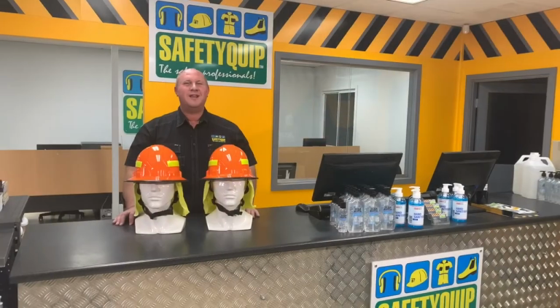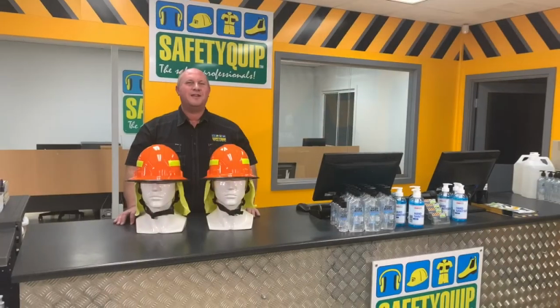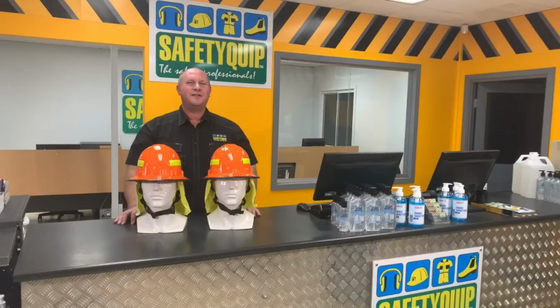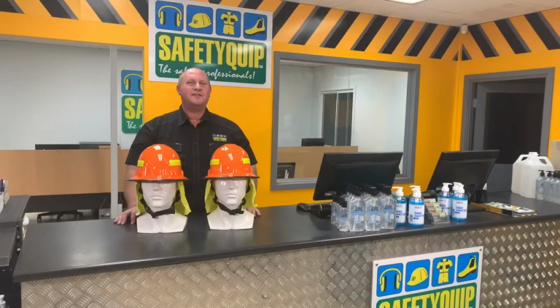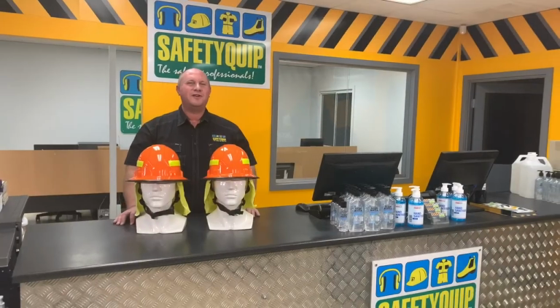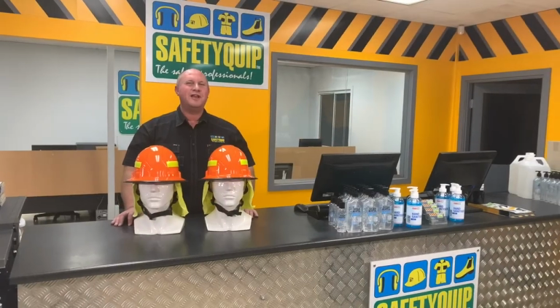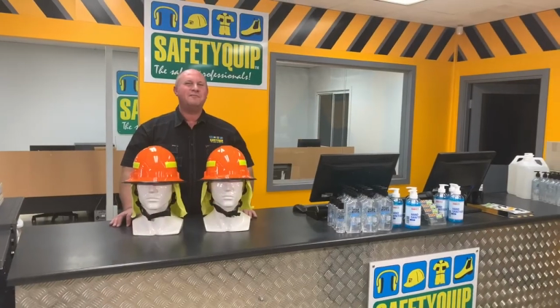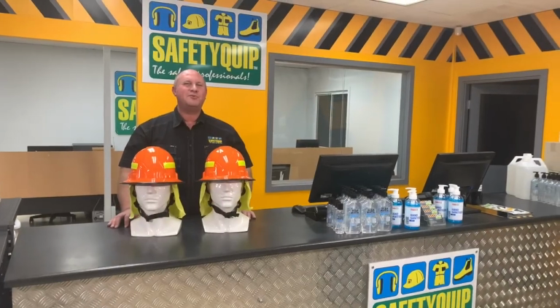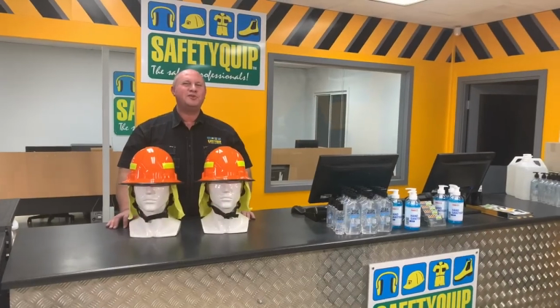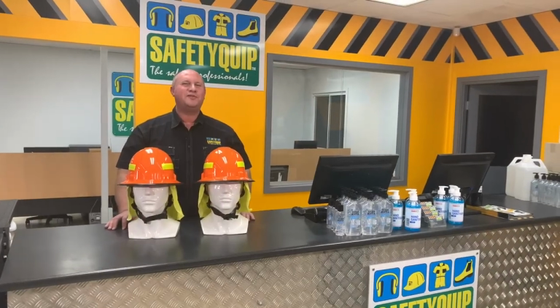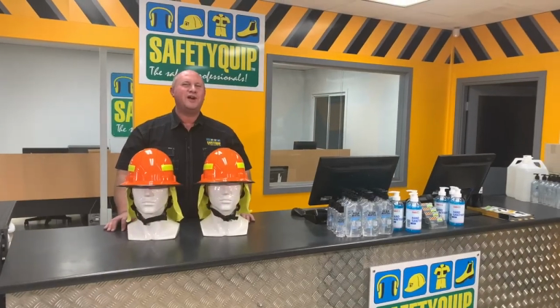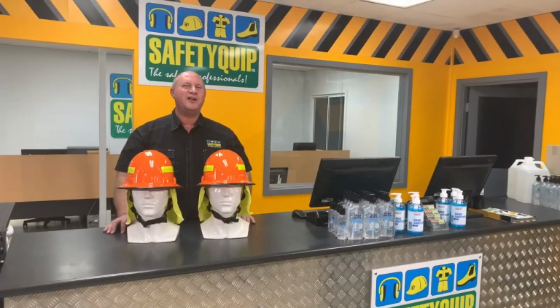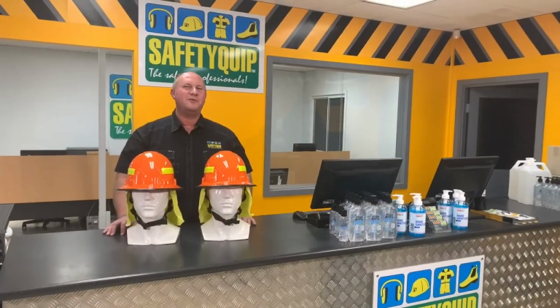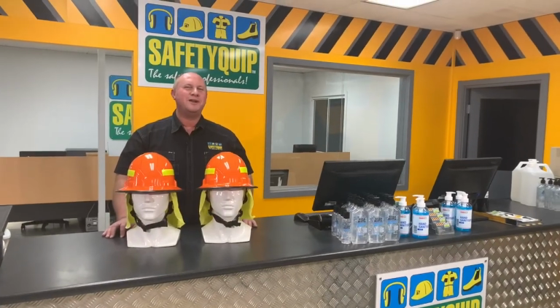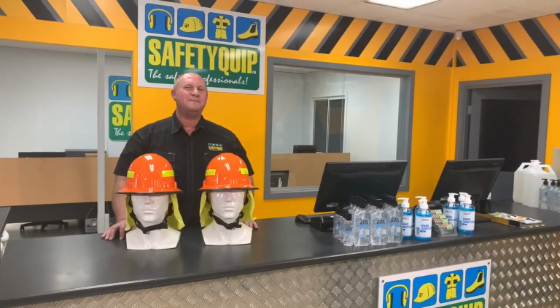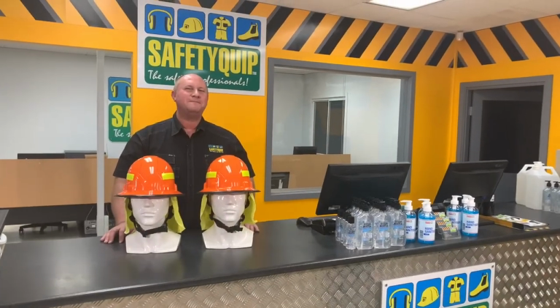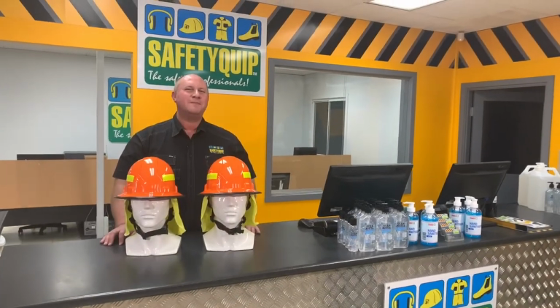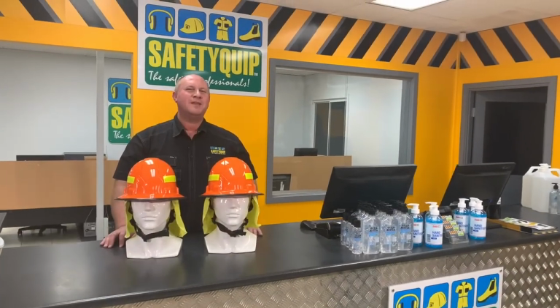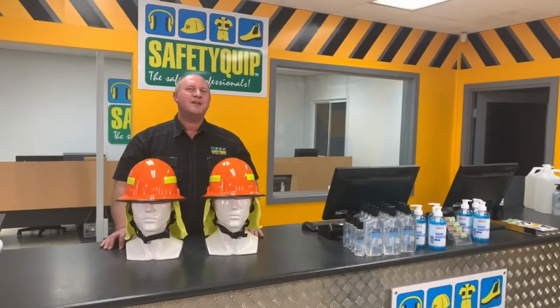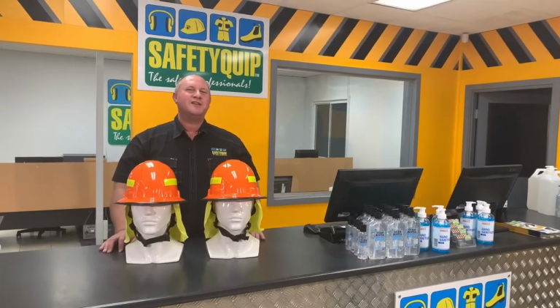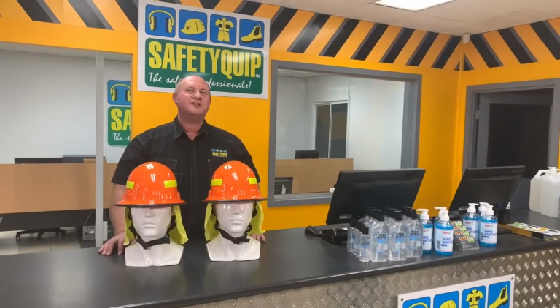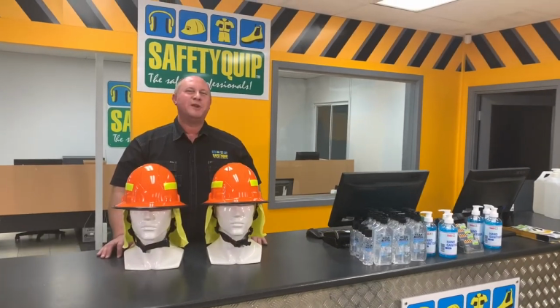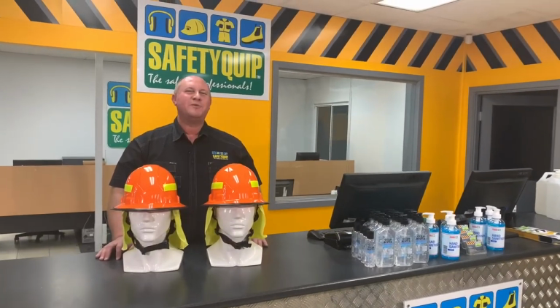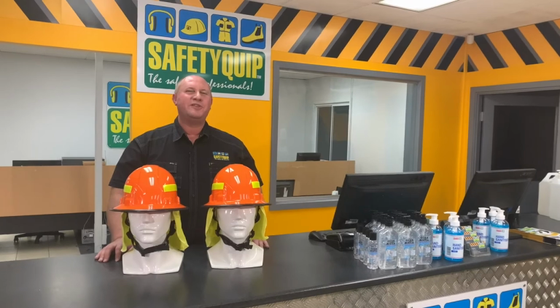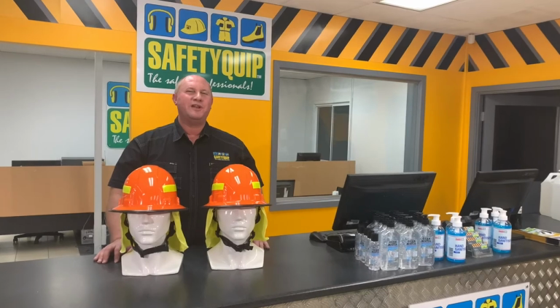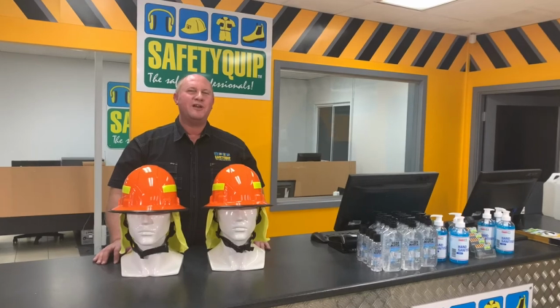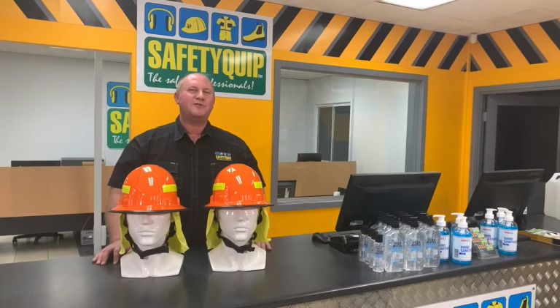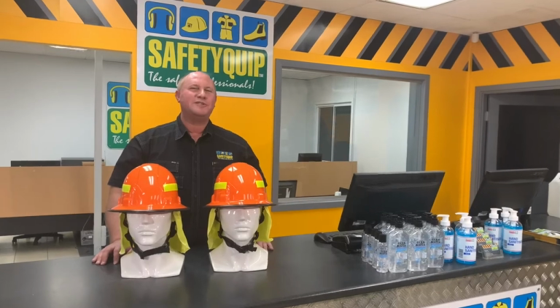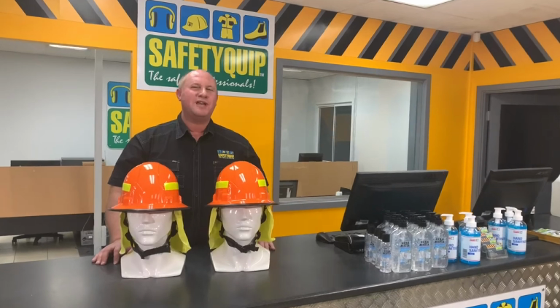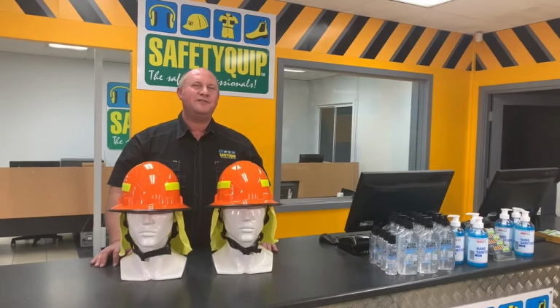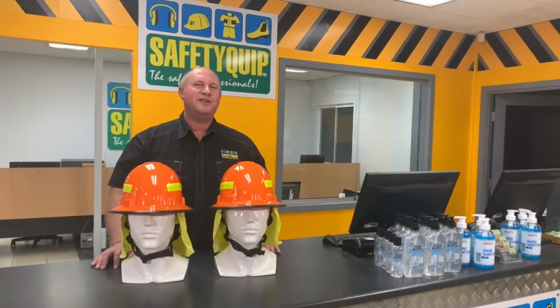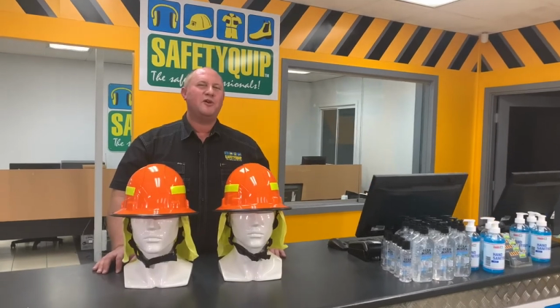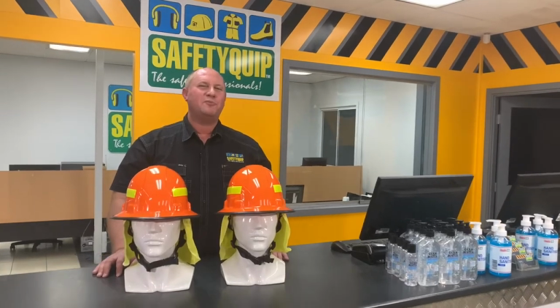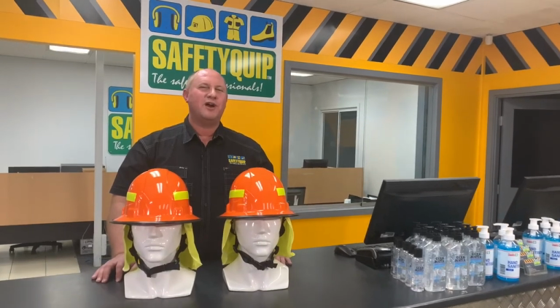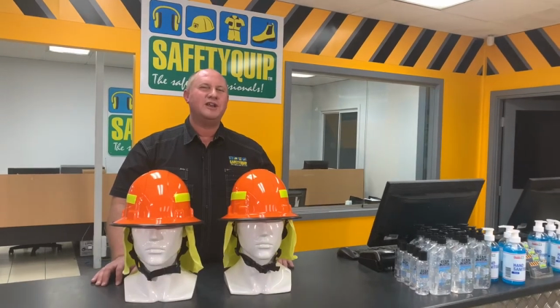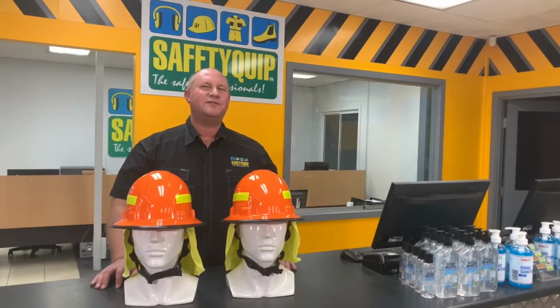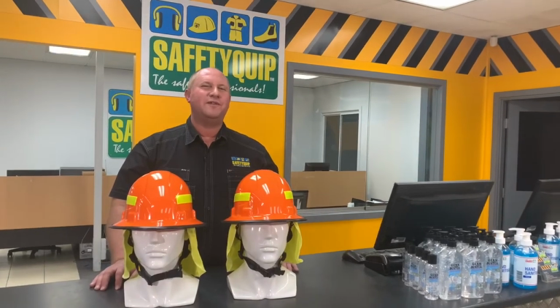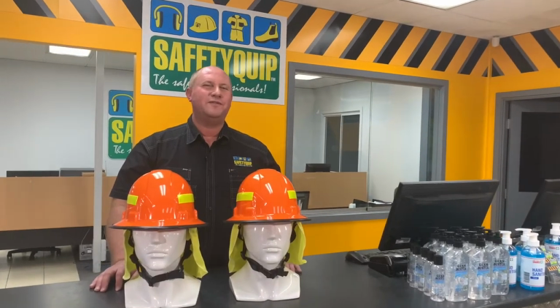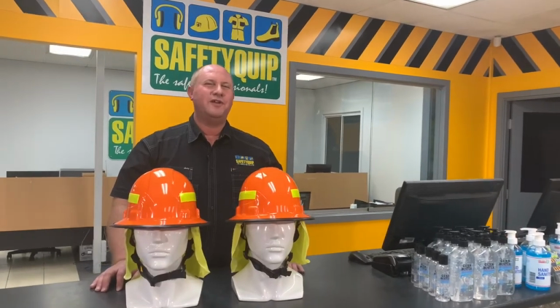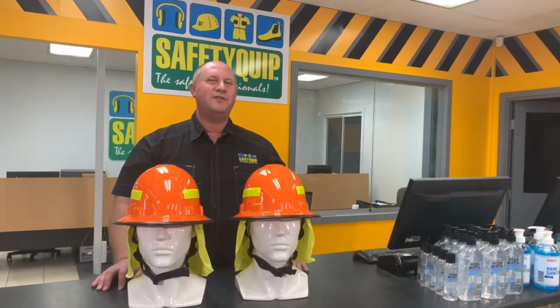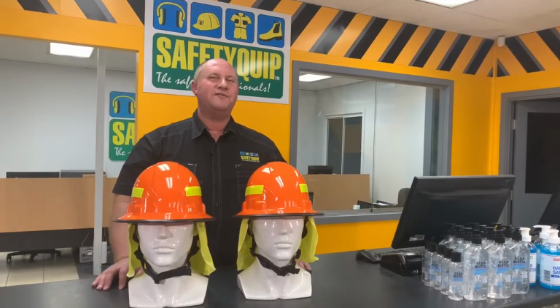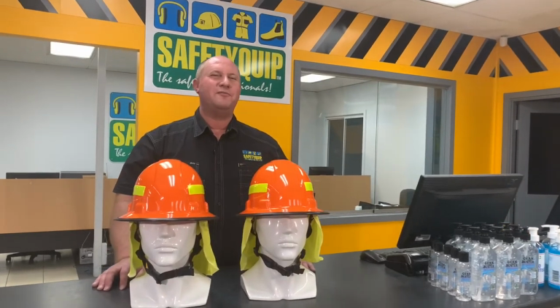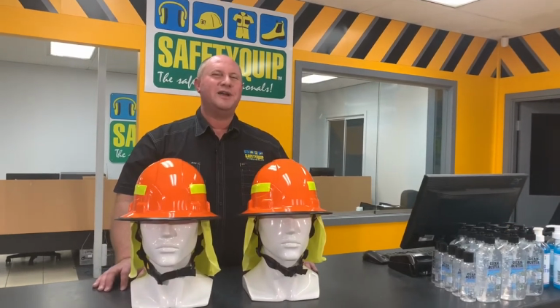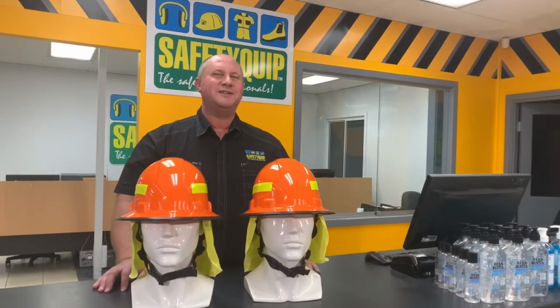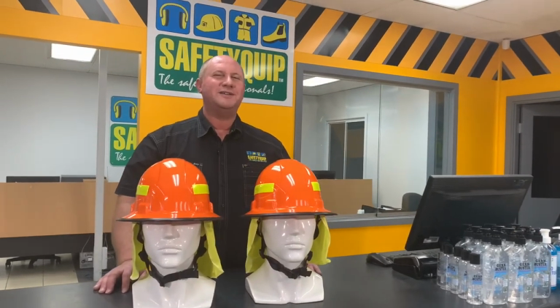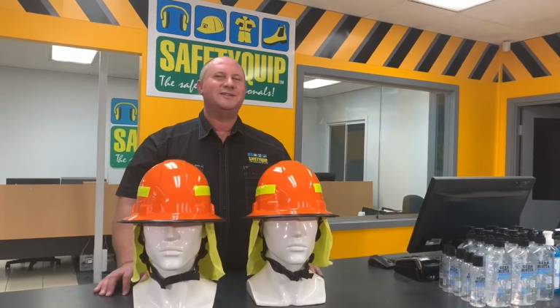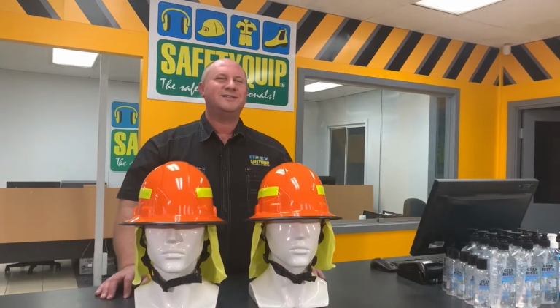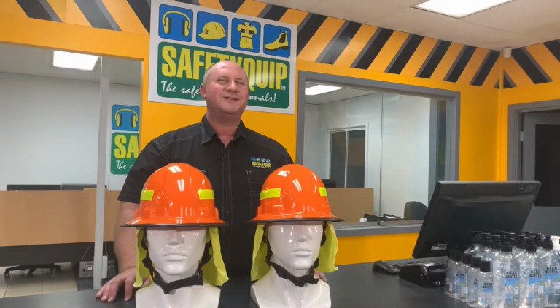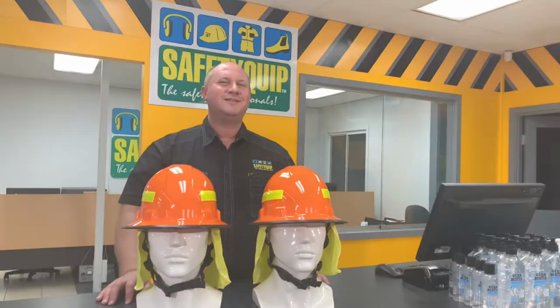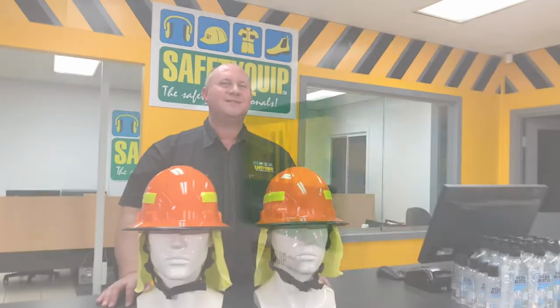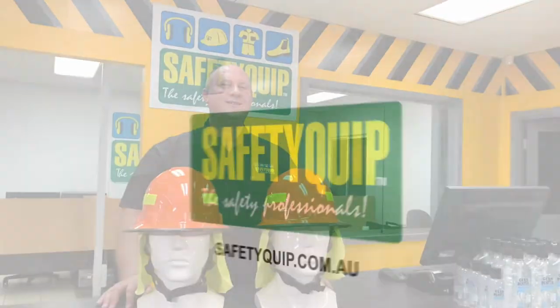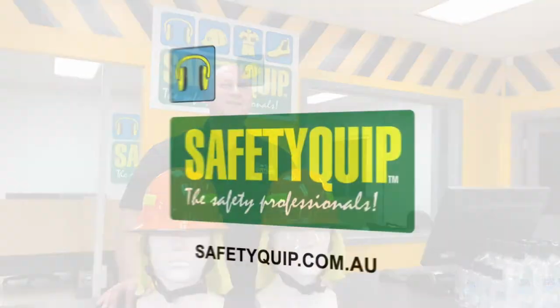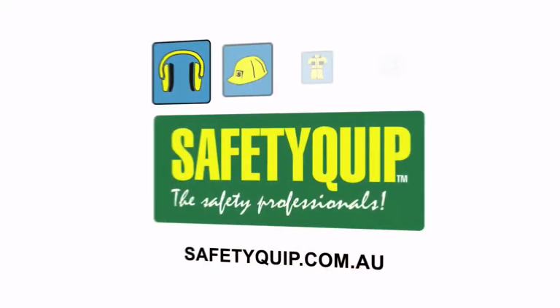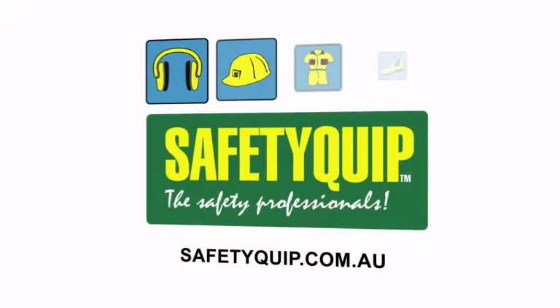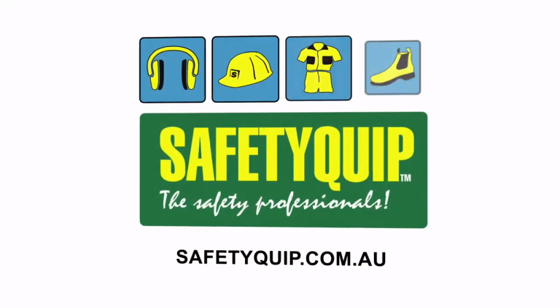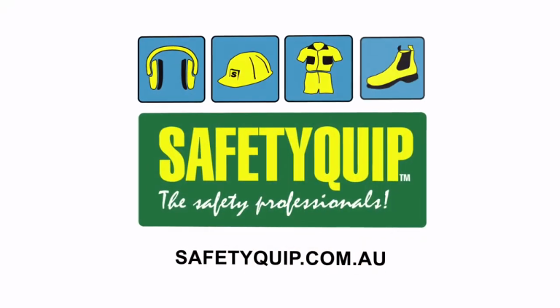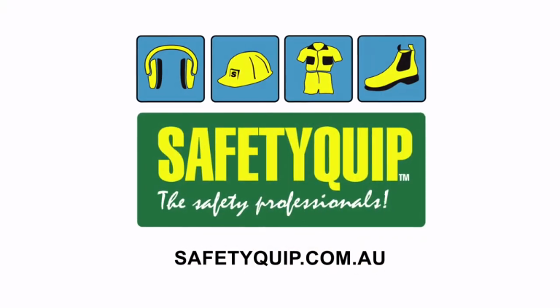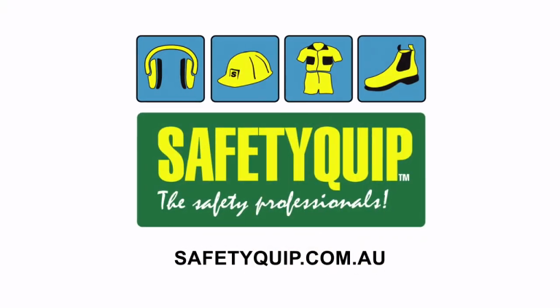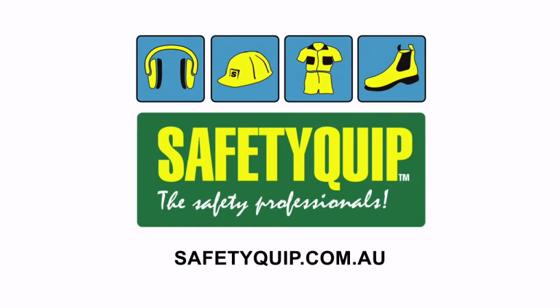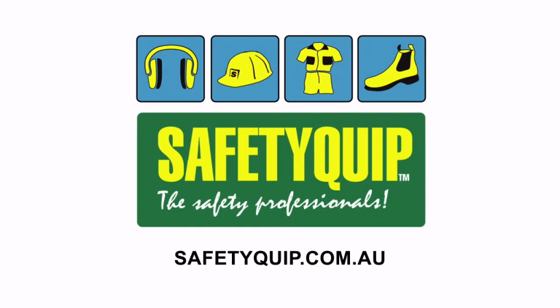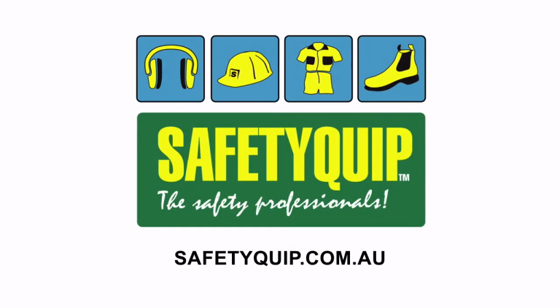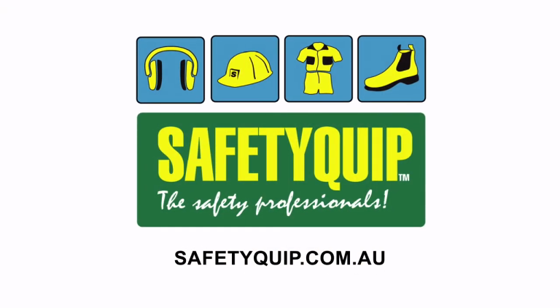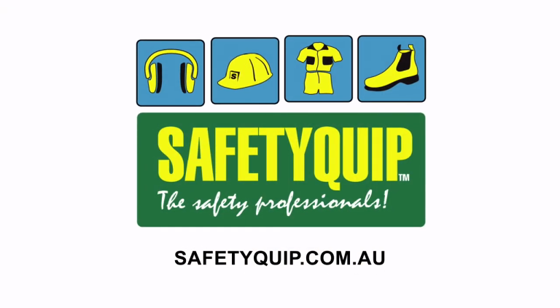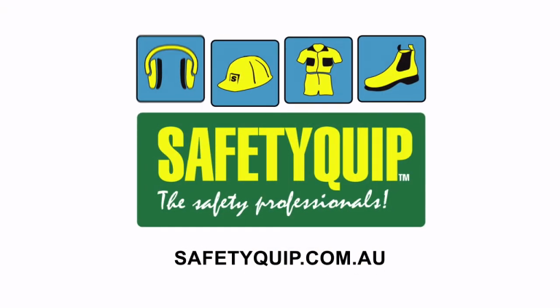The 3M bushfire helmet — speak with your local Safety Quip branch for further information.